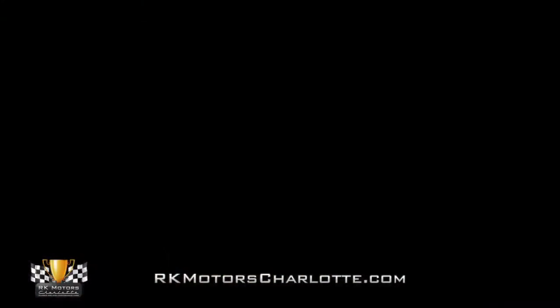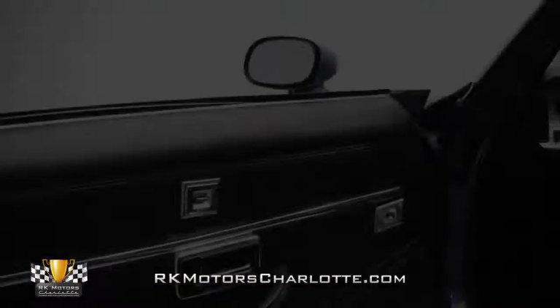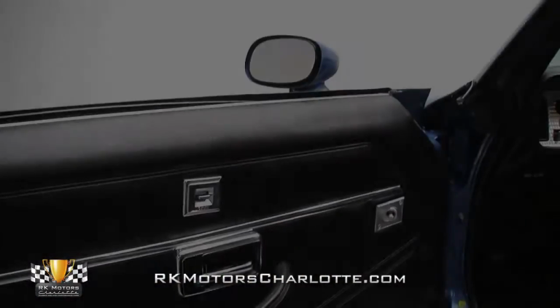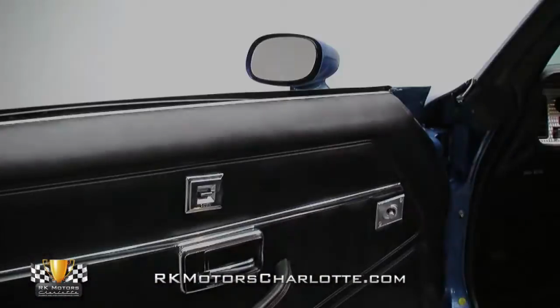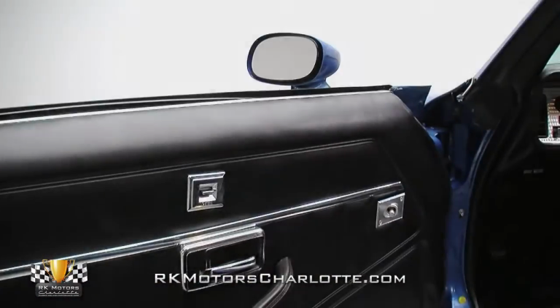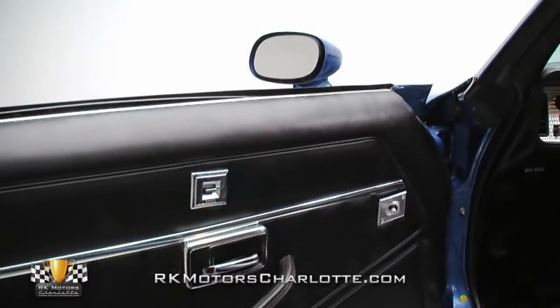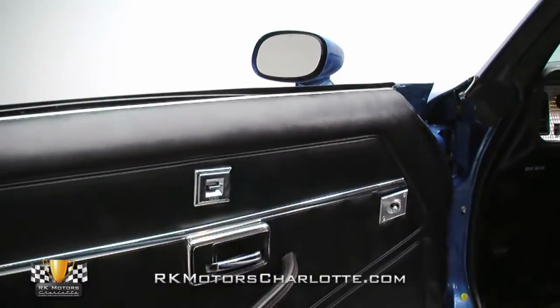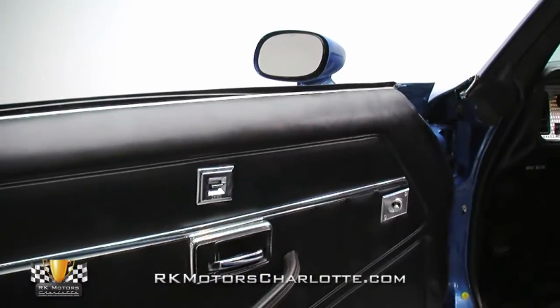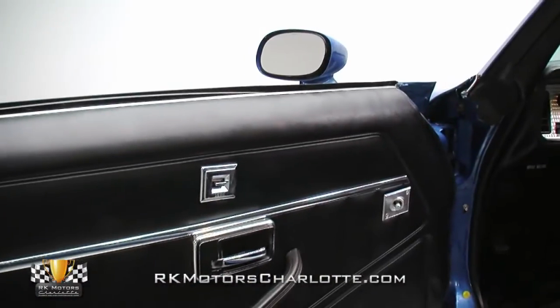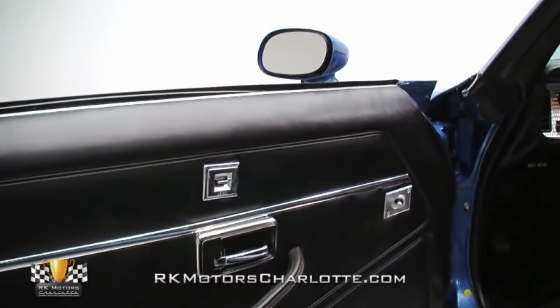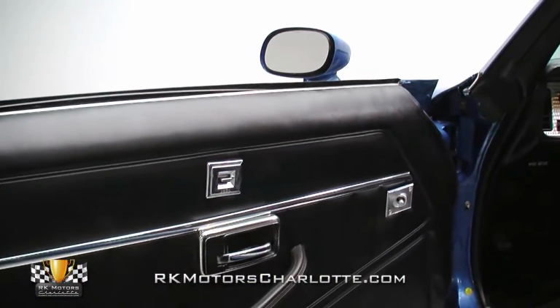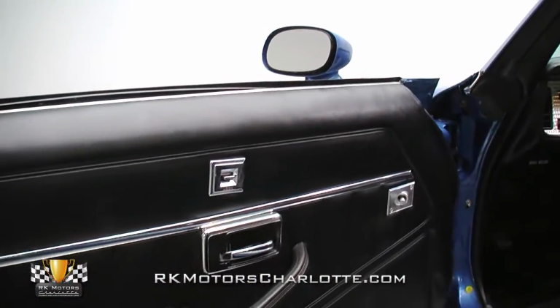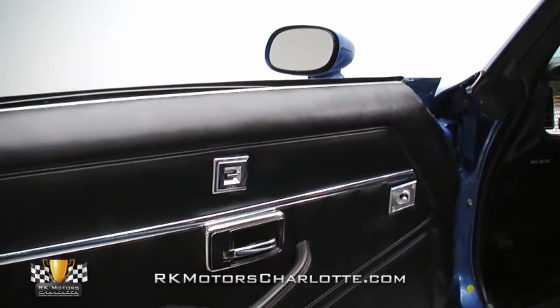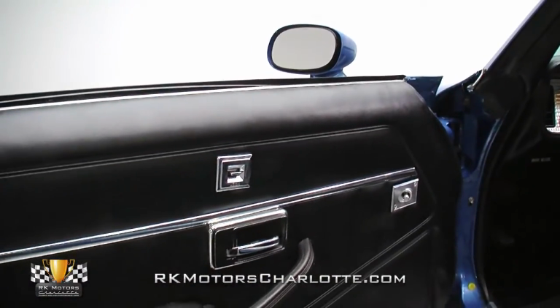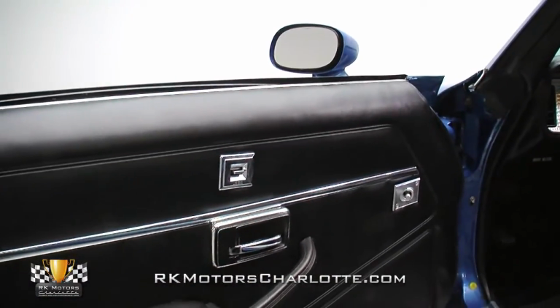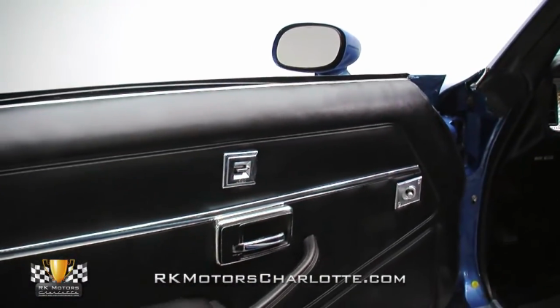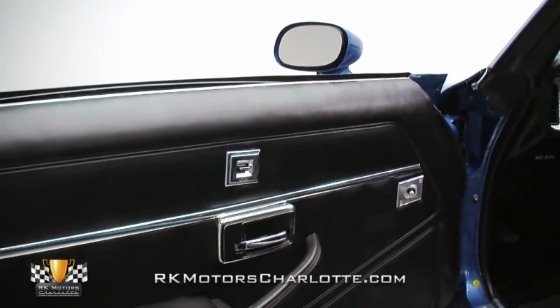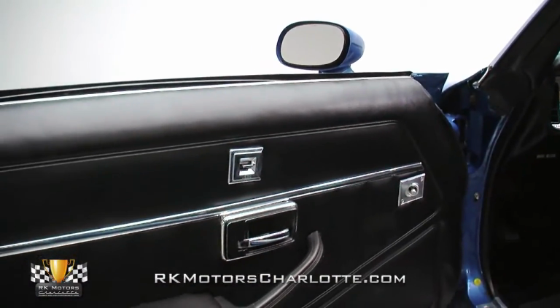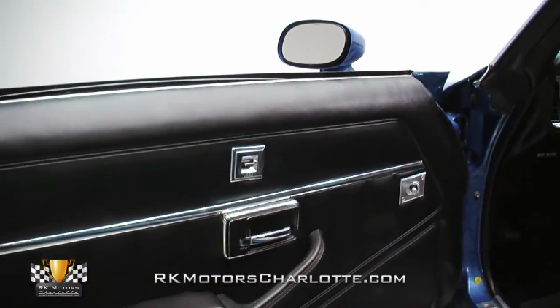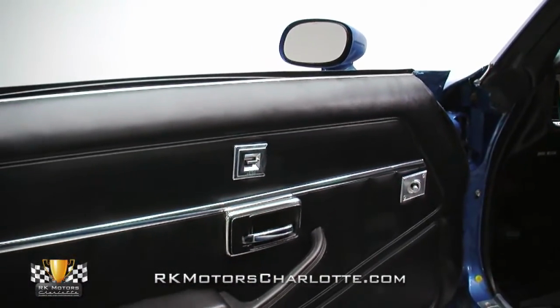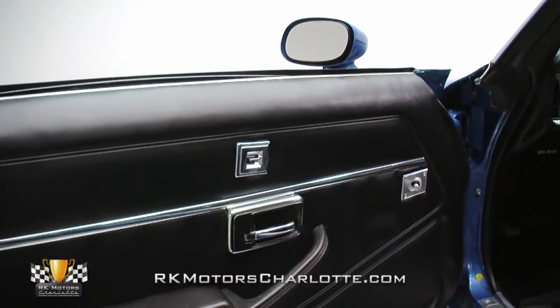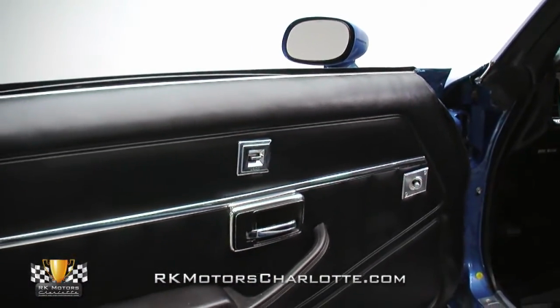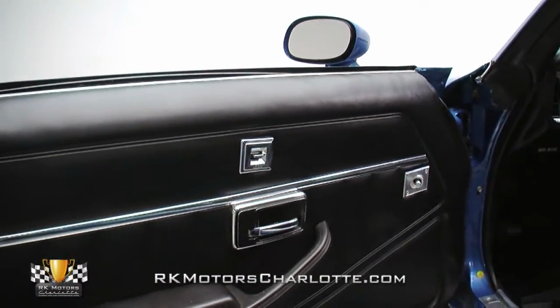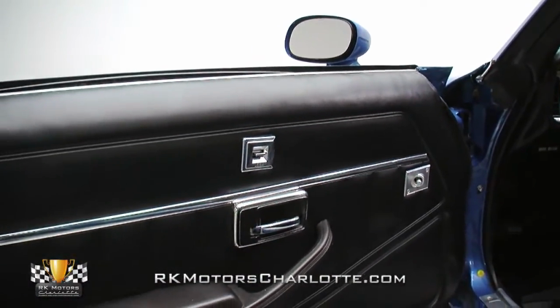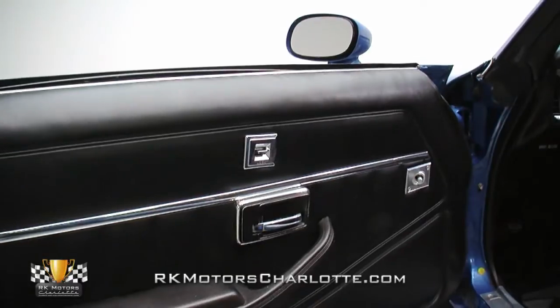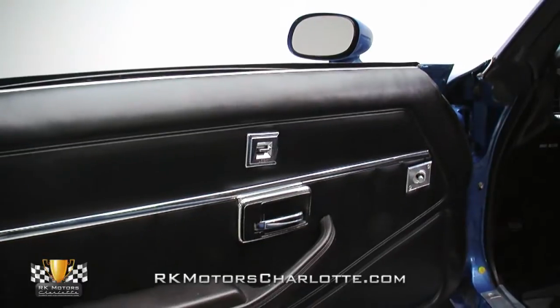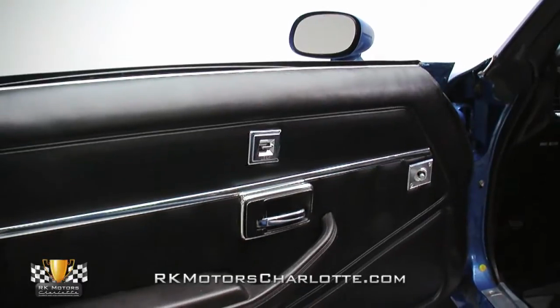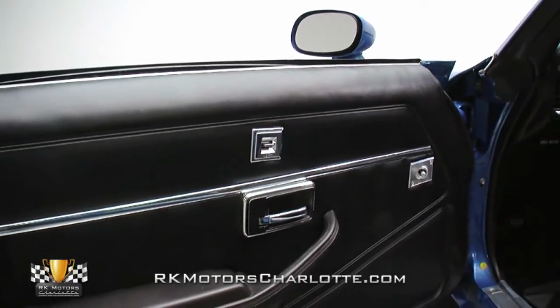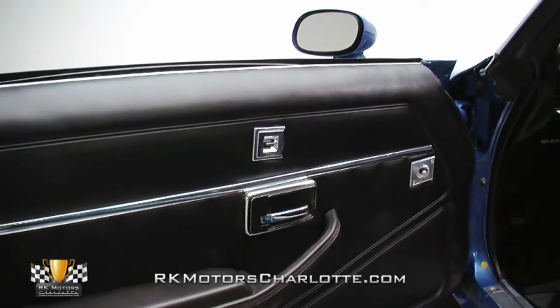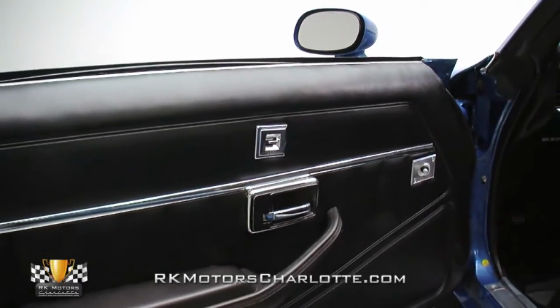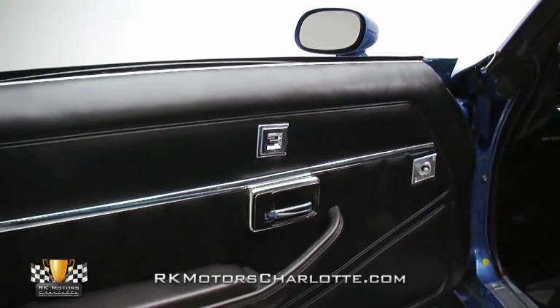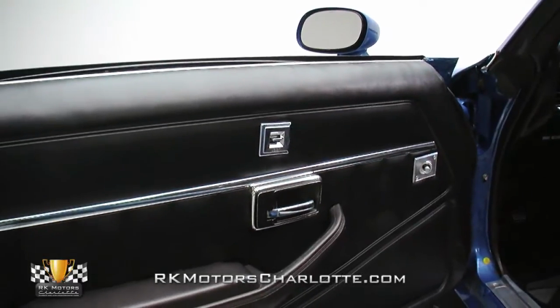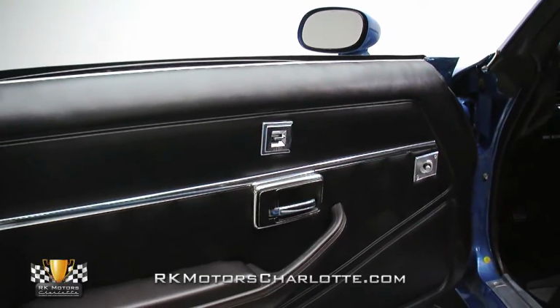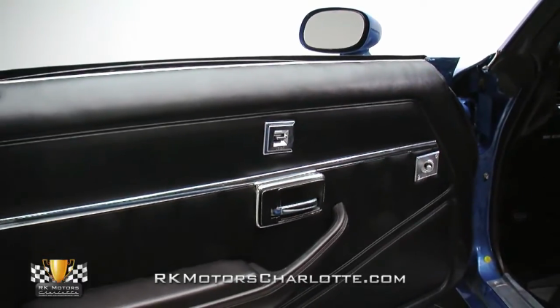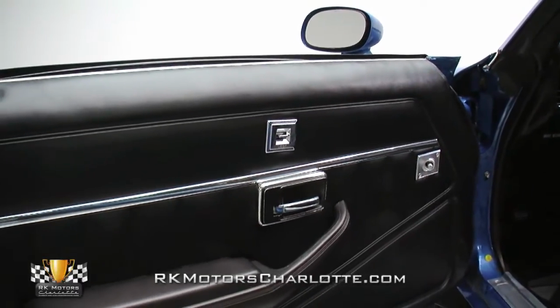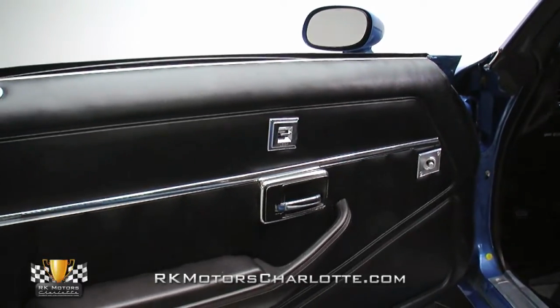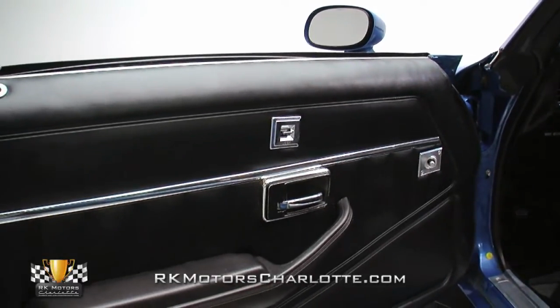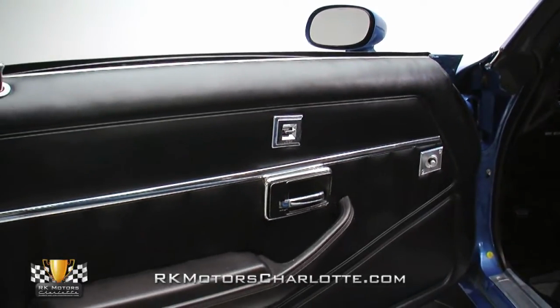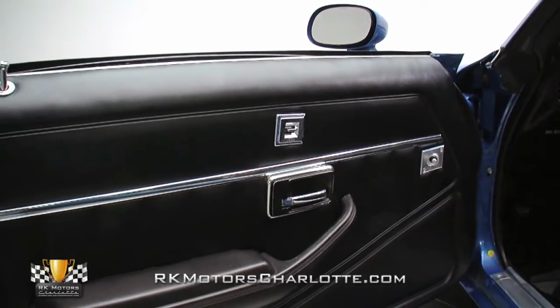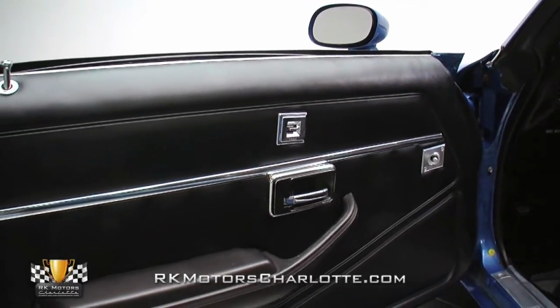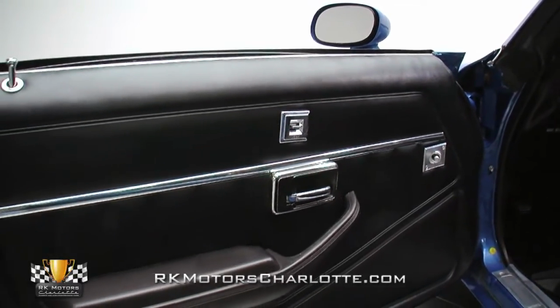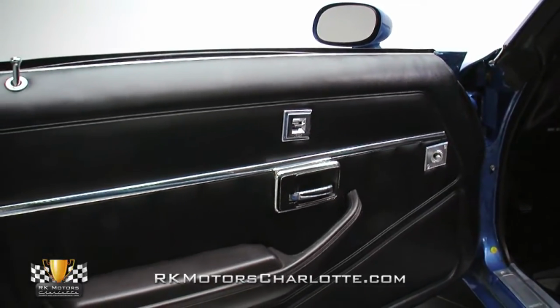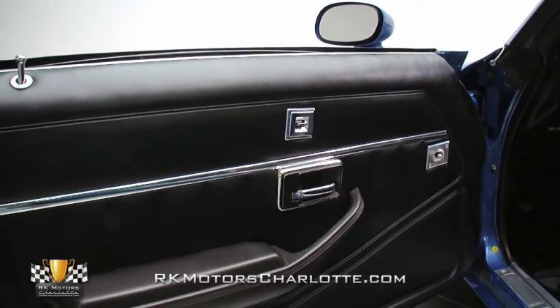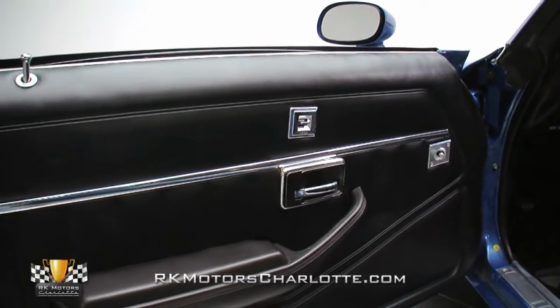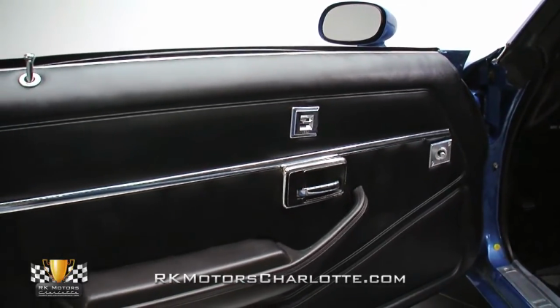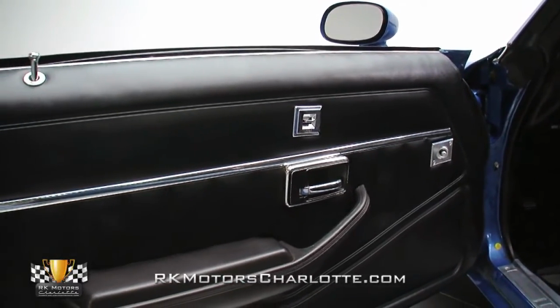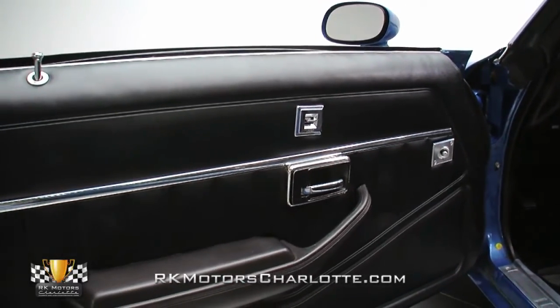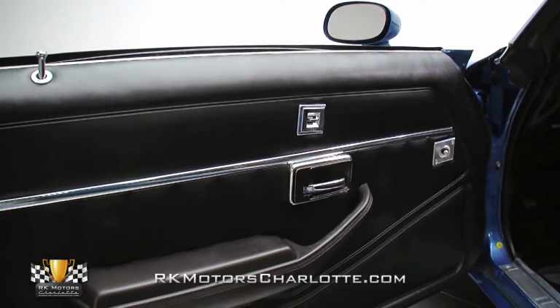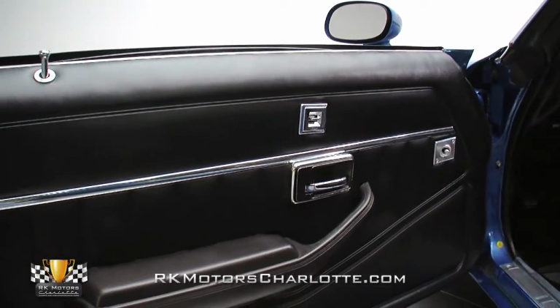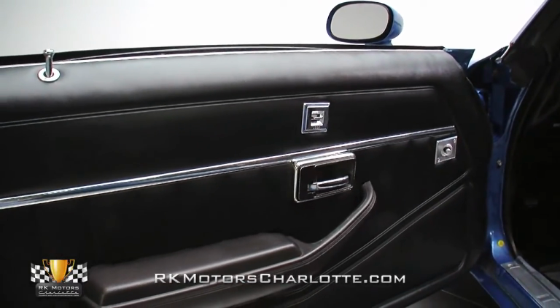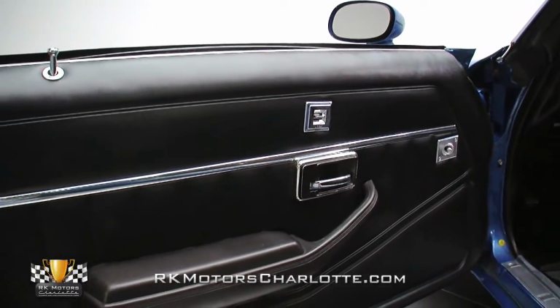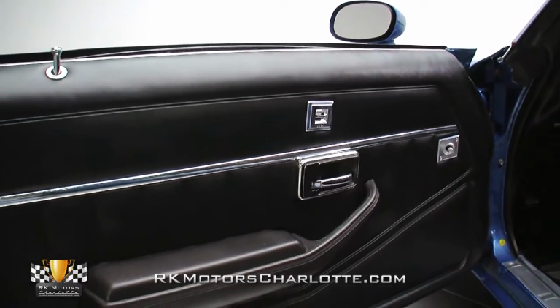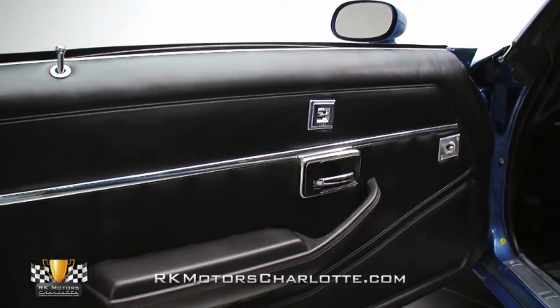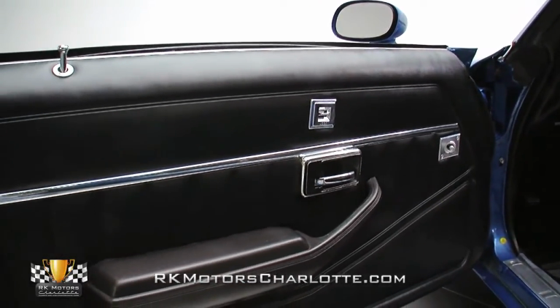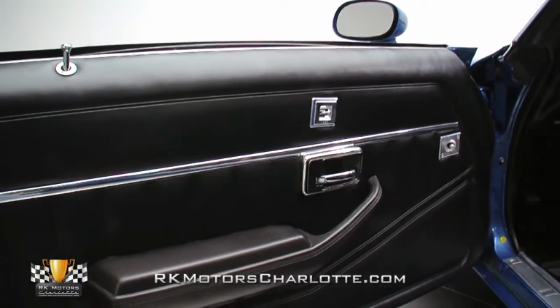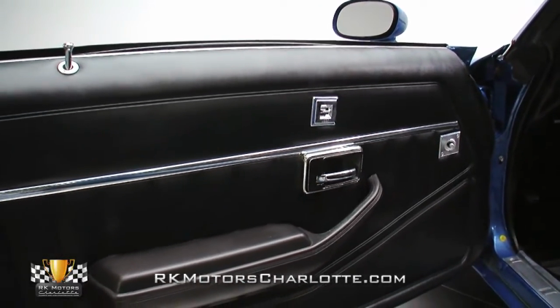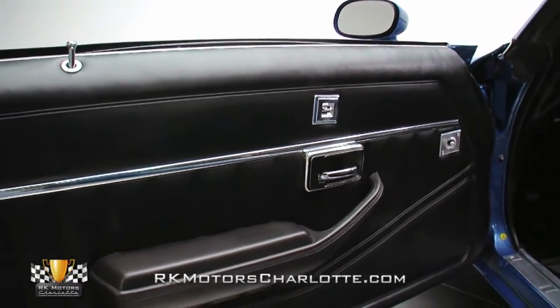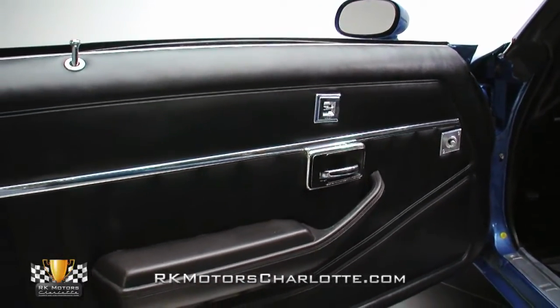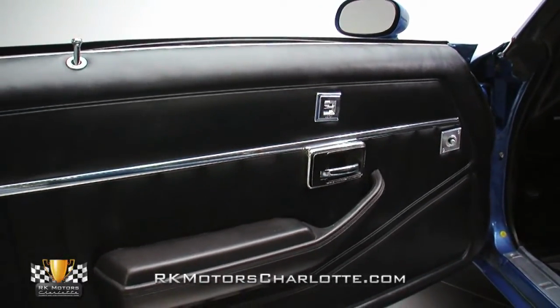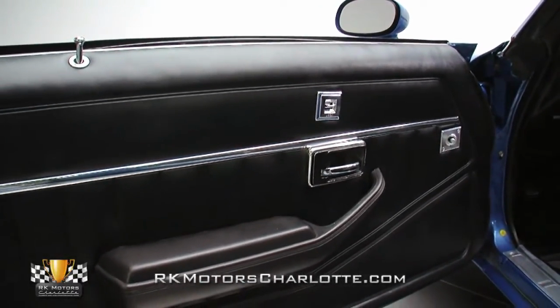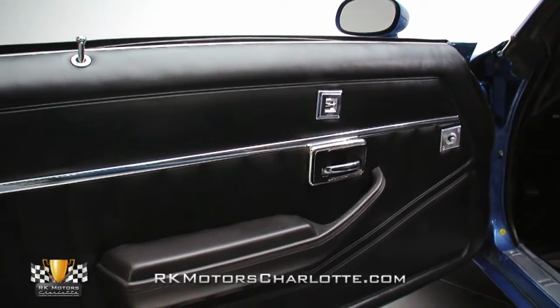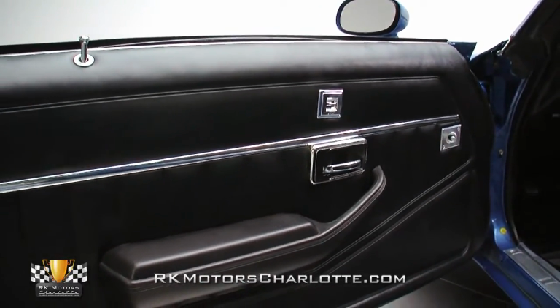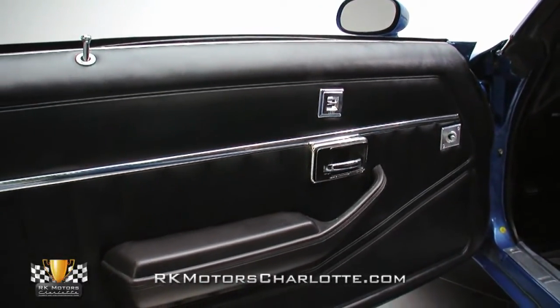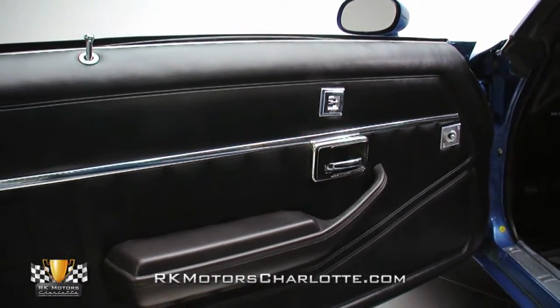Scuff-free door panels feature pristine stainless trim, bright chrome handles, and small chrome buttons for optional power locks.